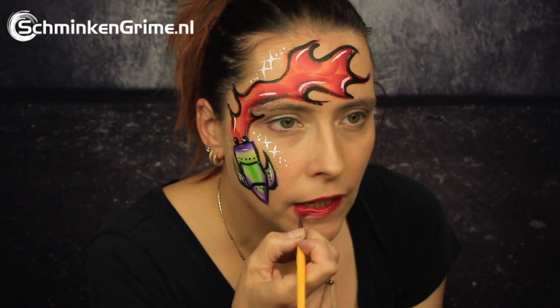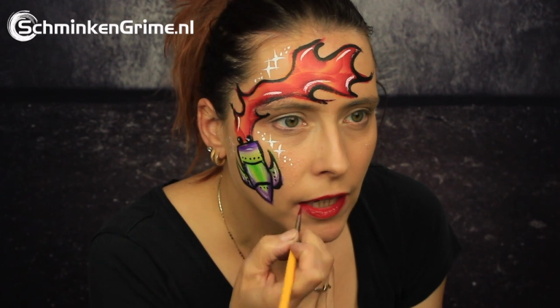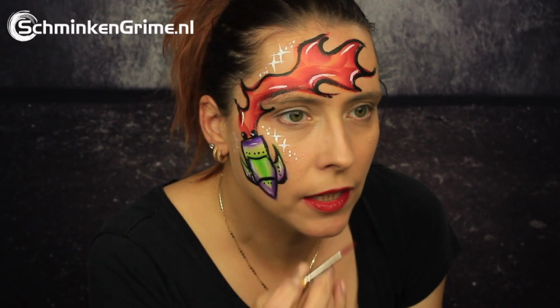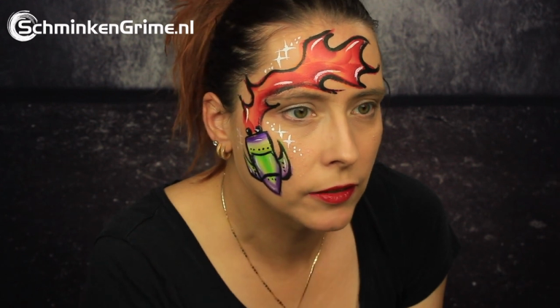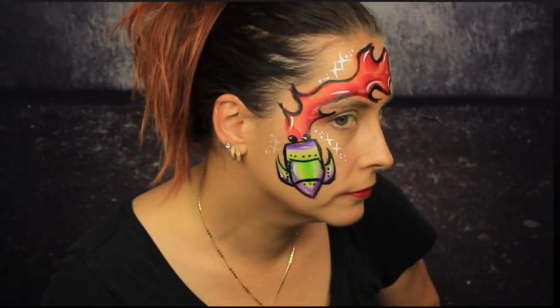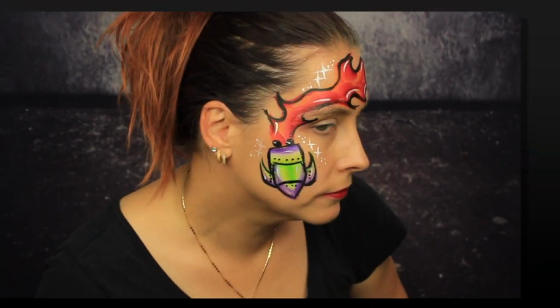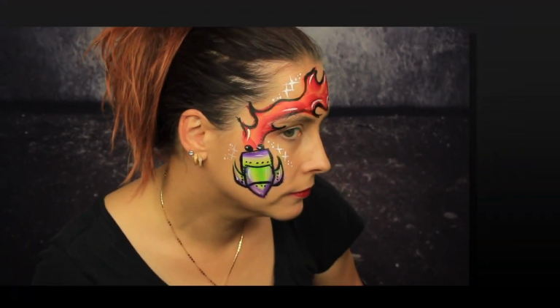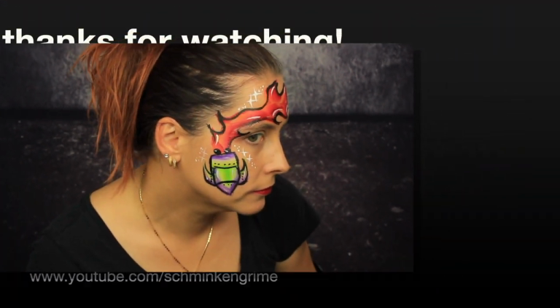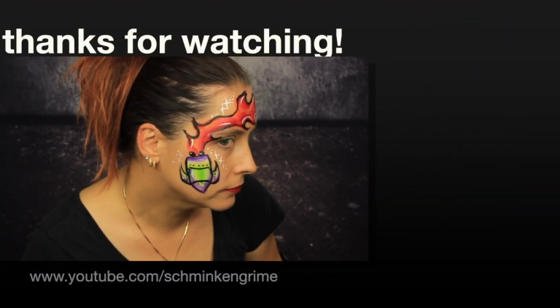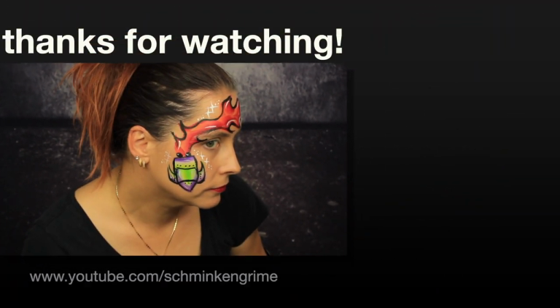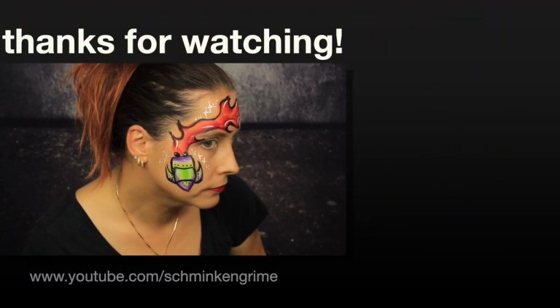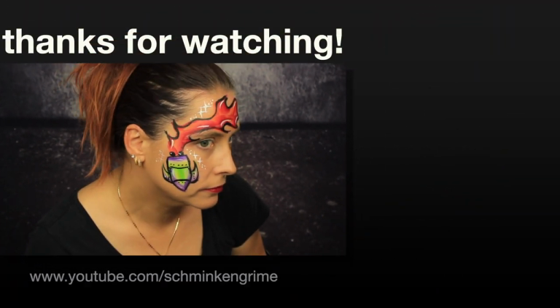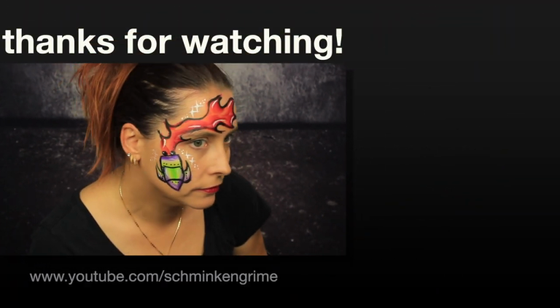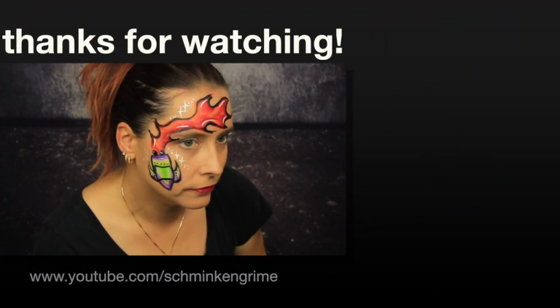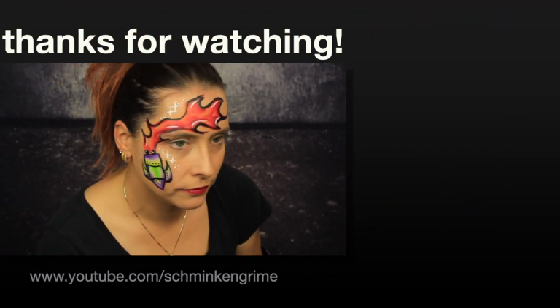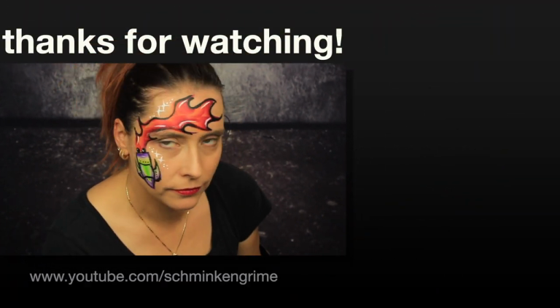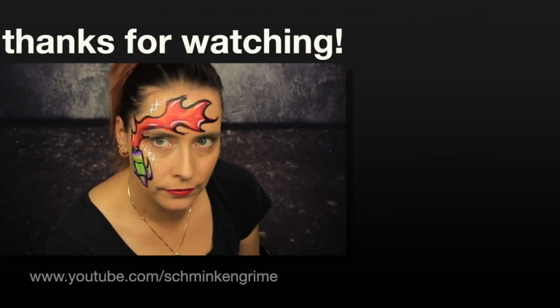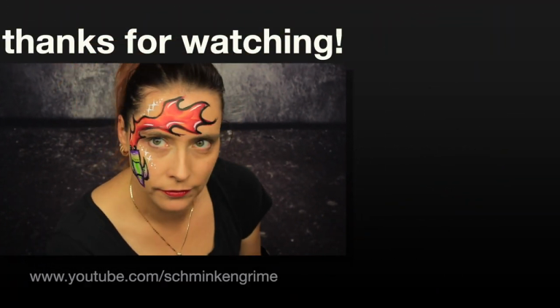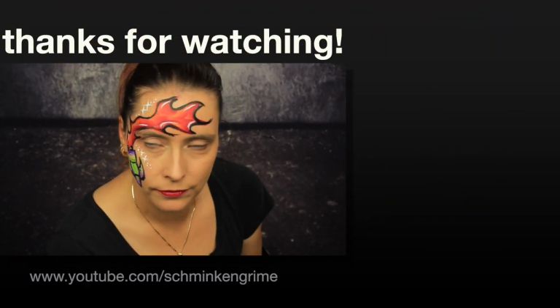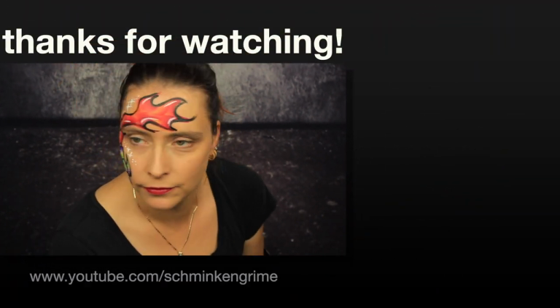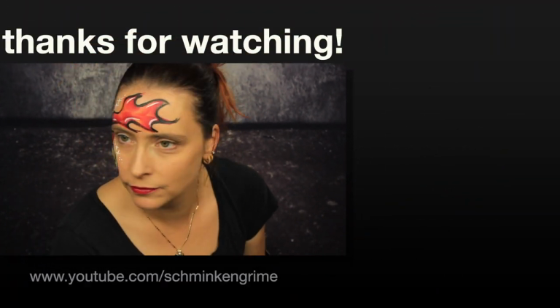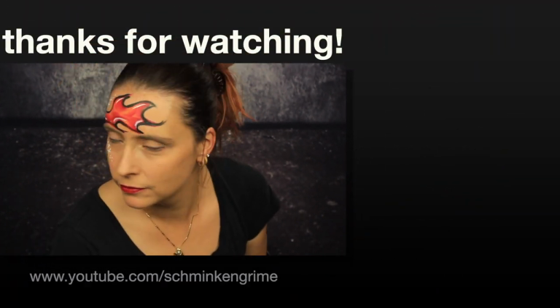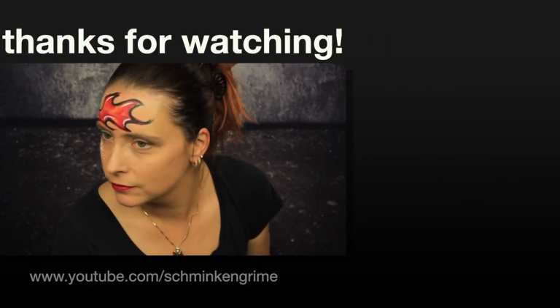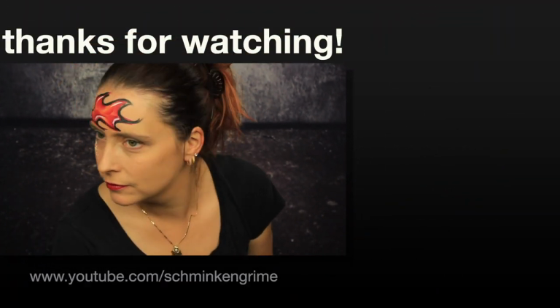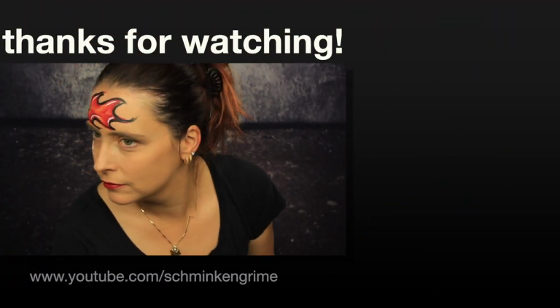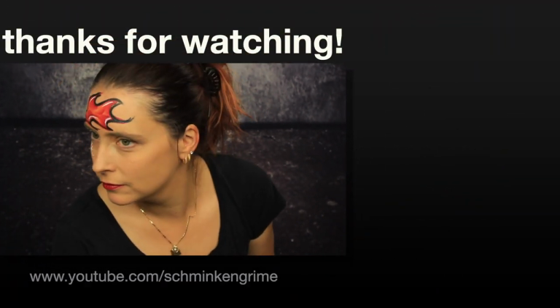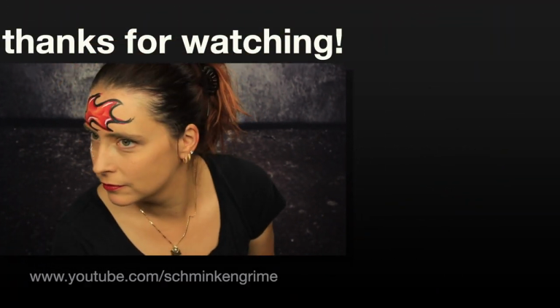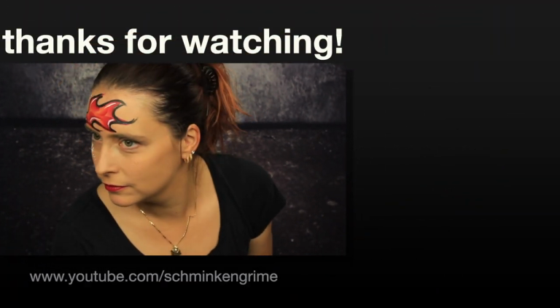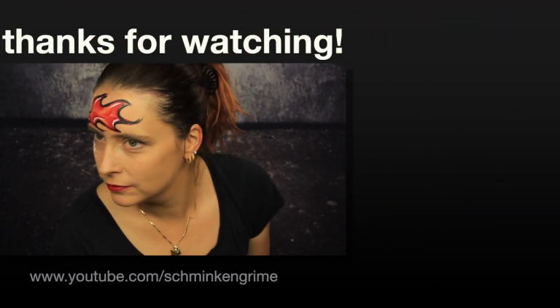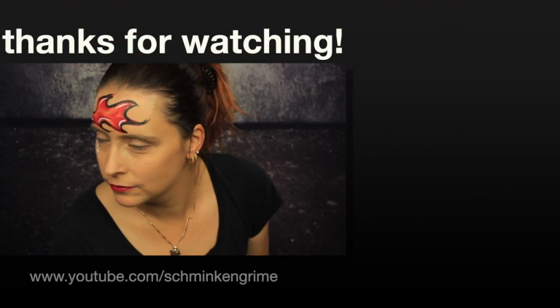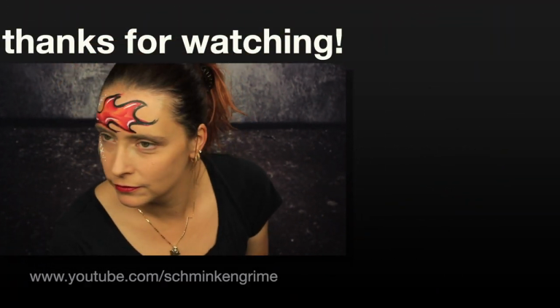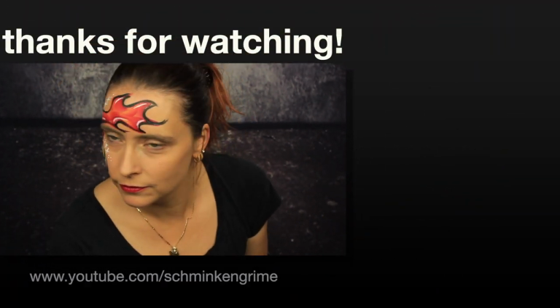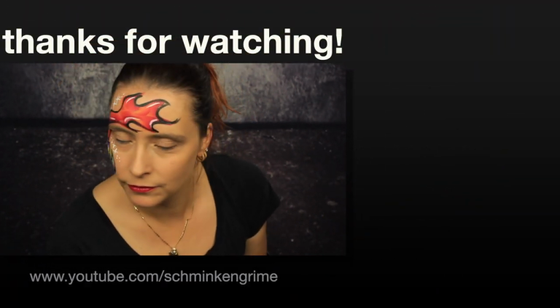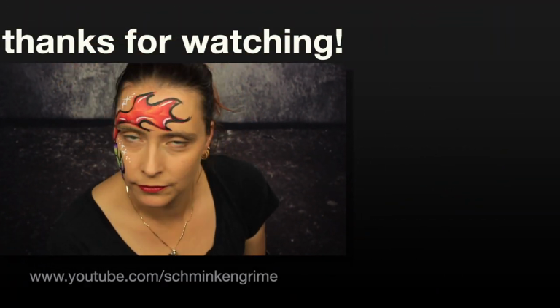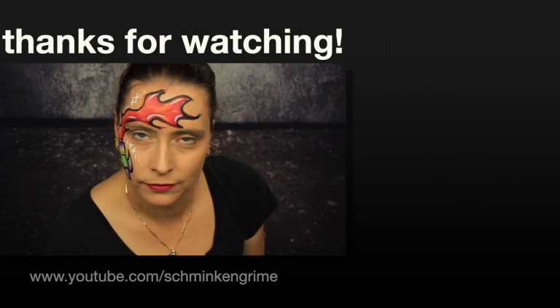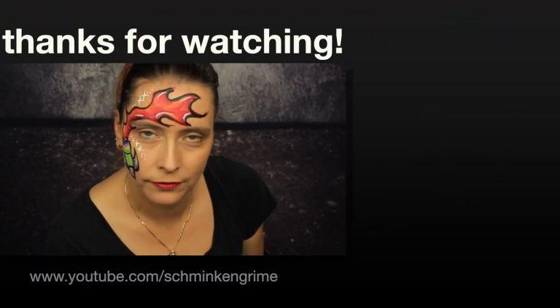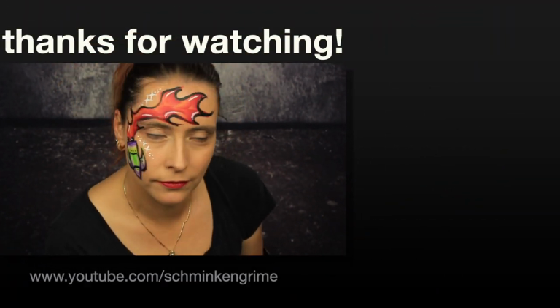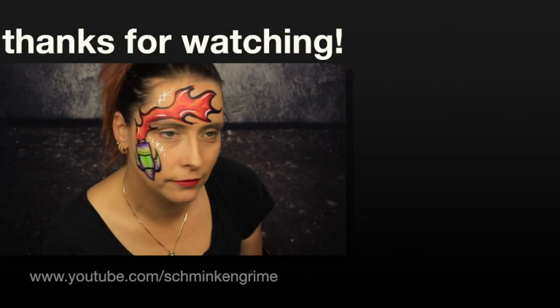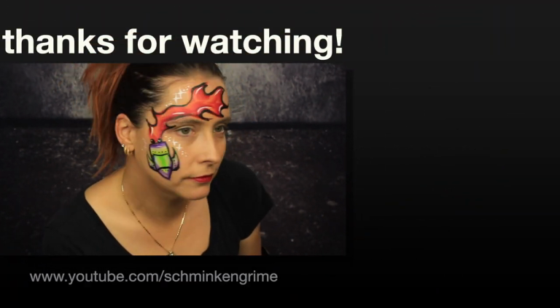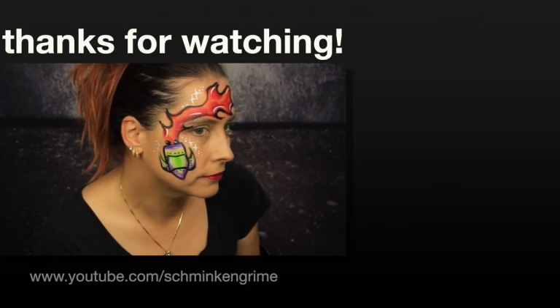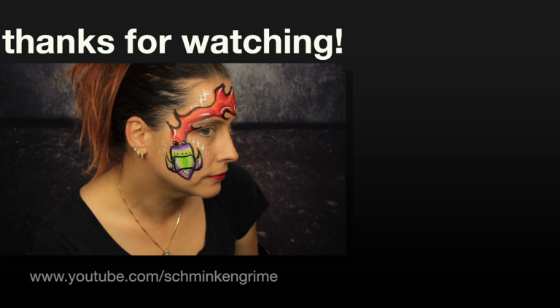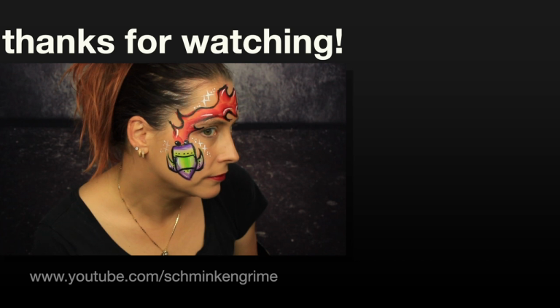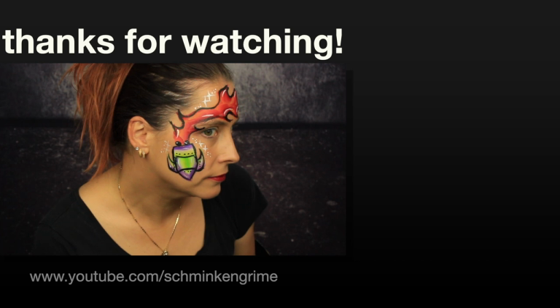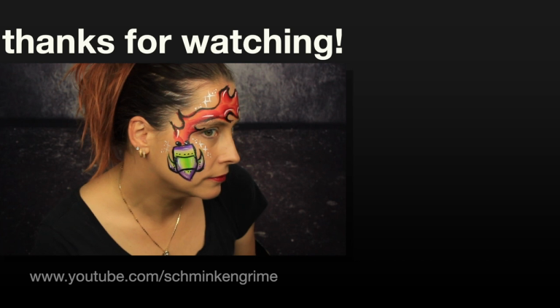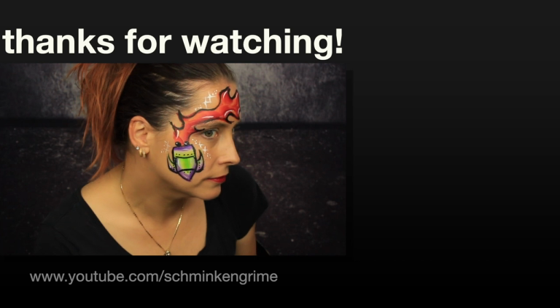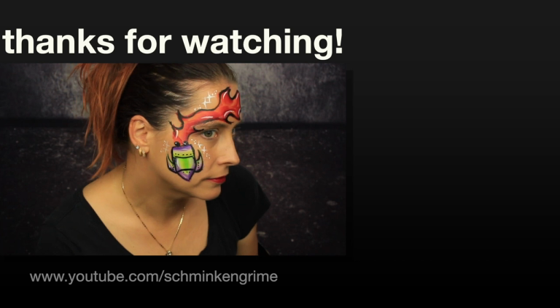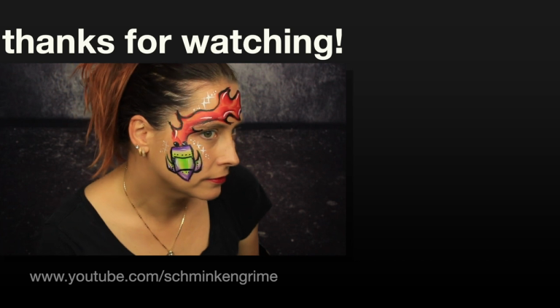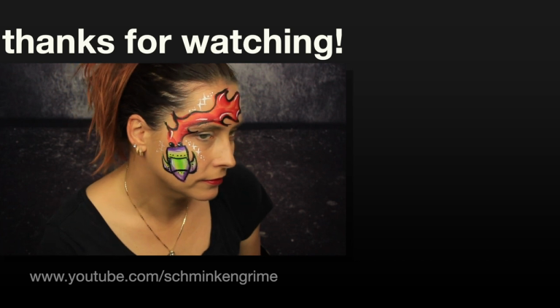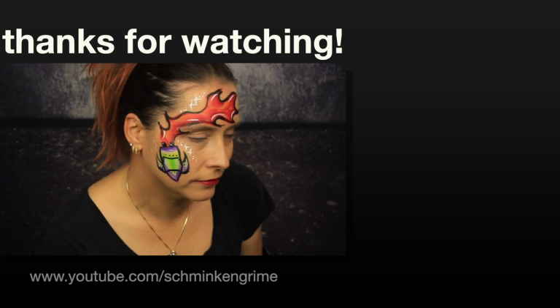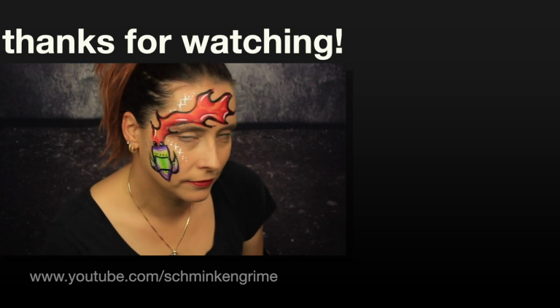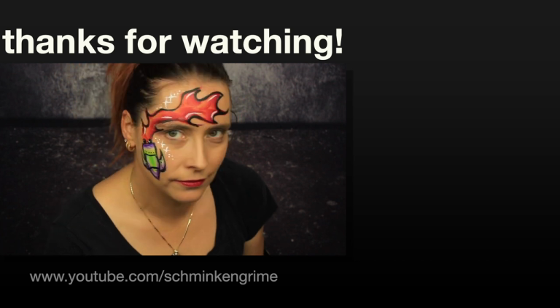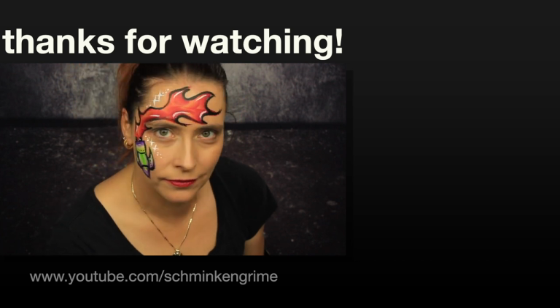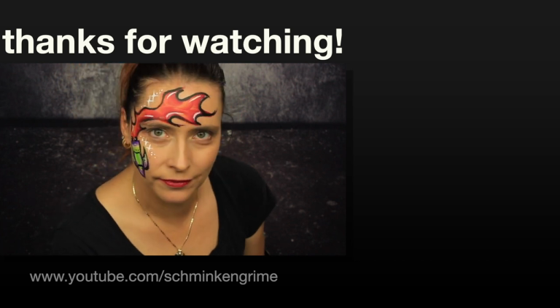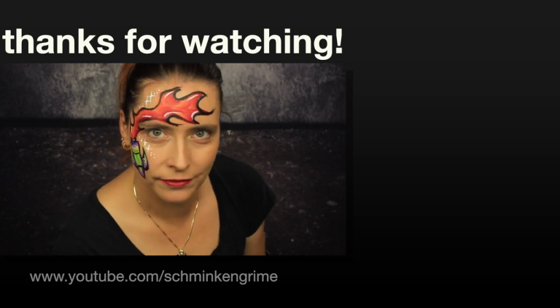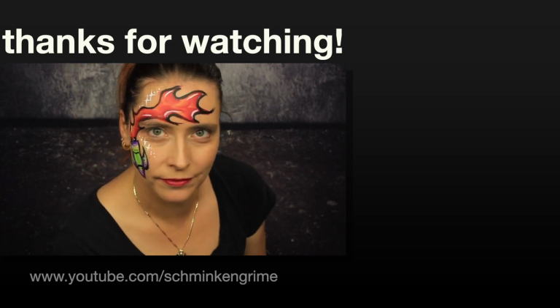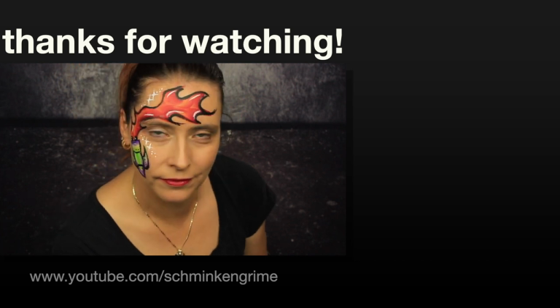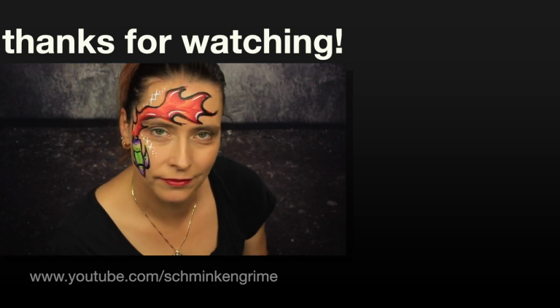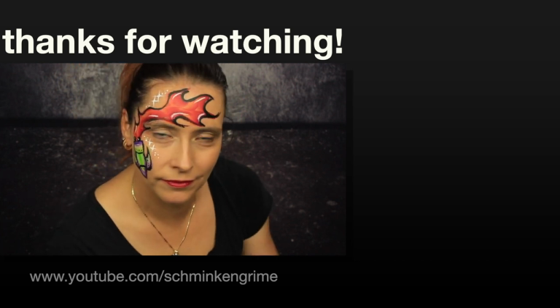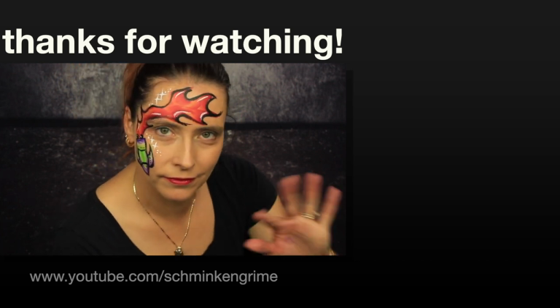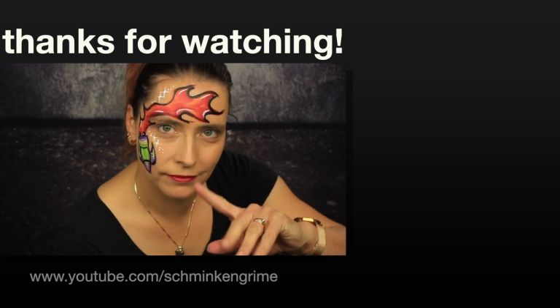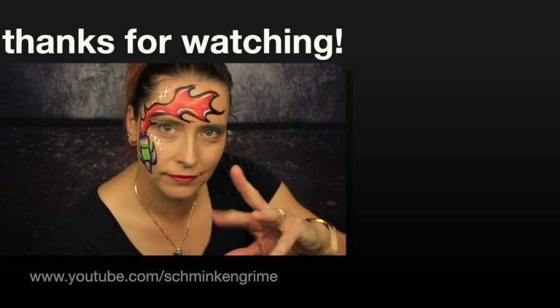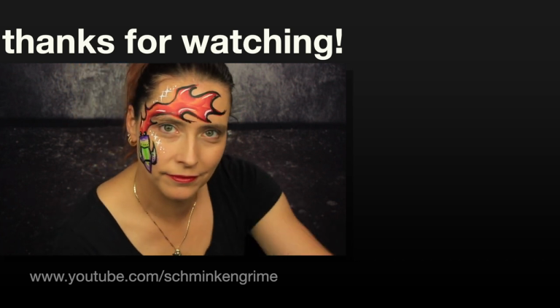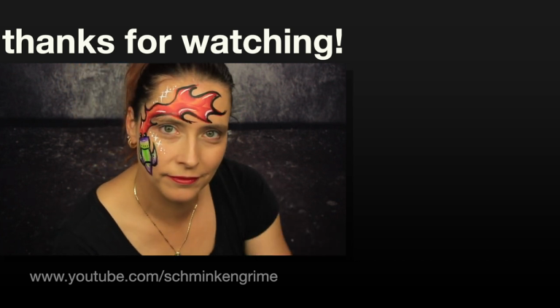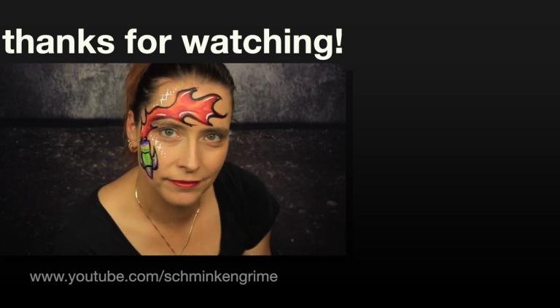I hope you enjoyed the video. If you did, don't forget to give it a thumbs up and subscribe to our YouTube channel in the link below to stay tuned on all our videos.